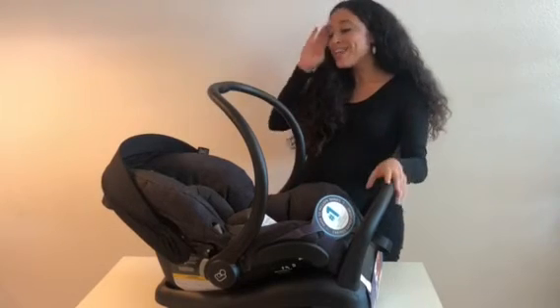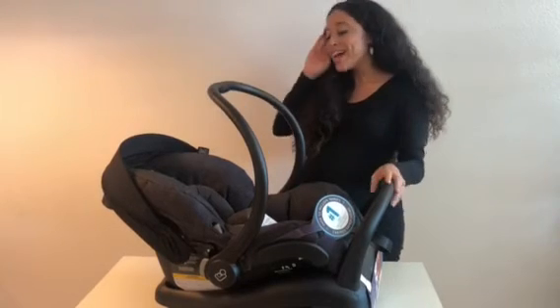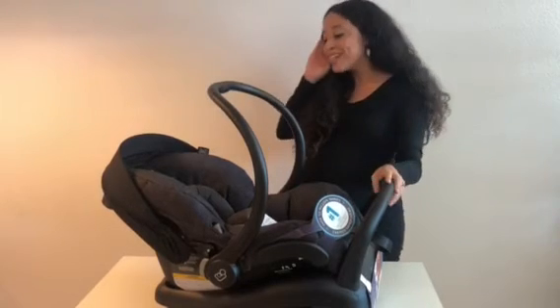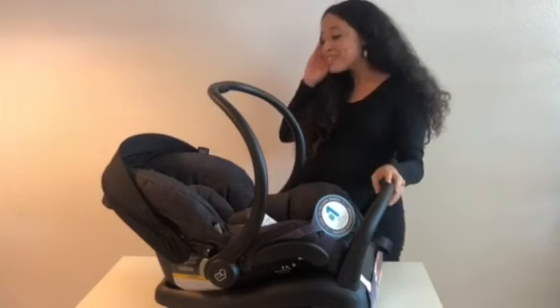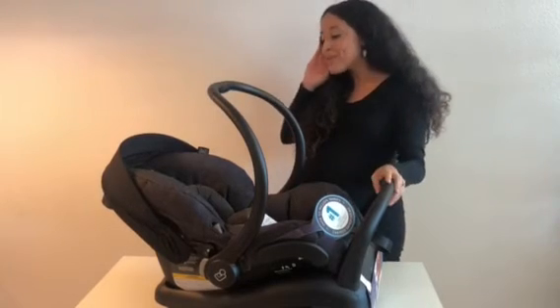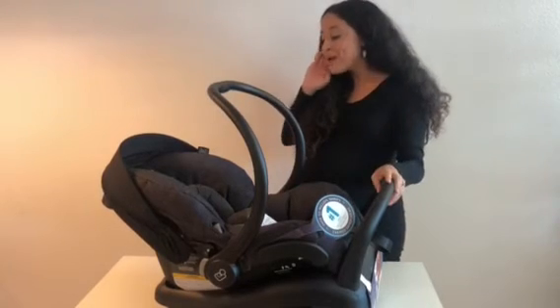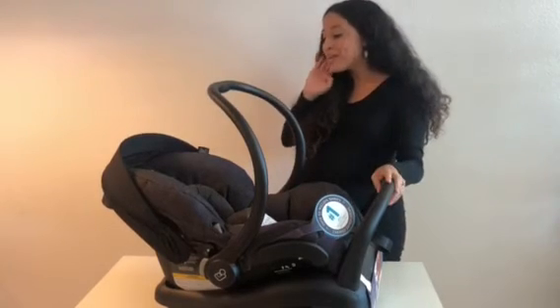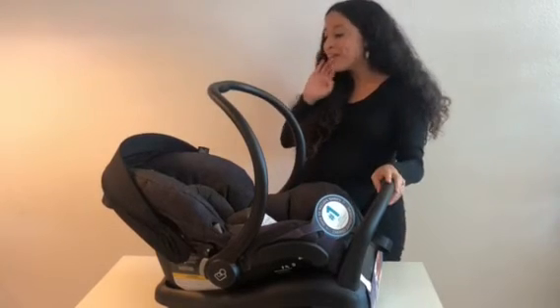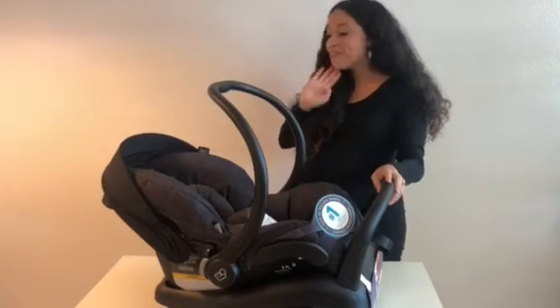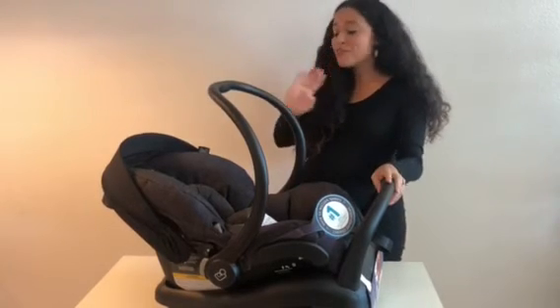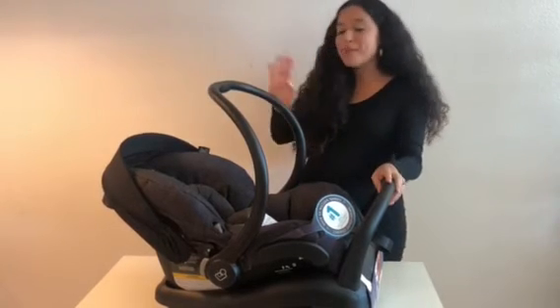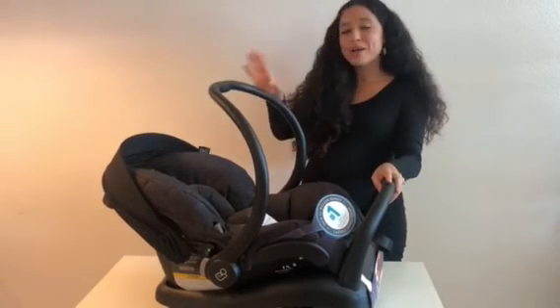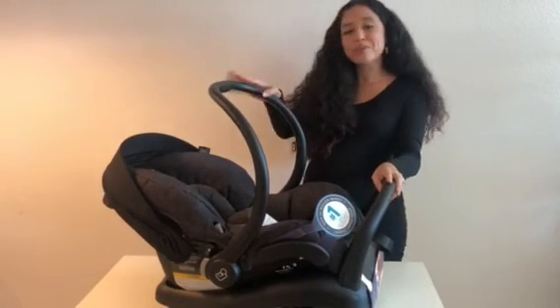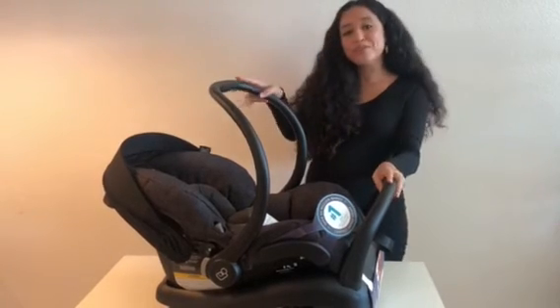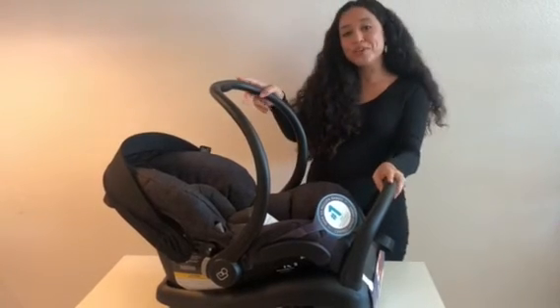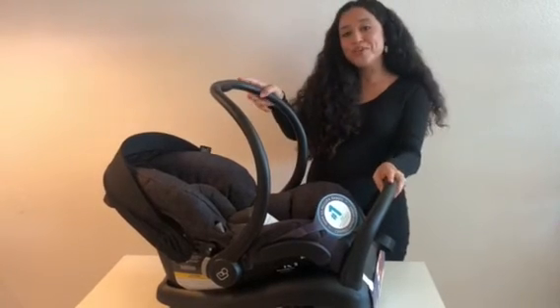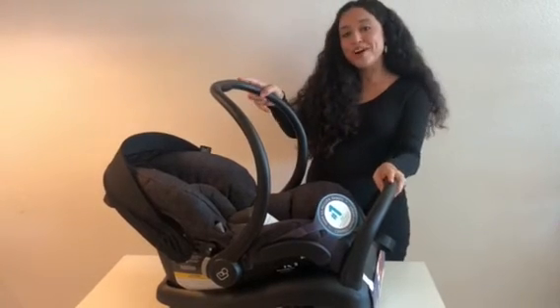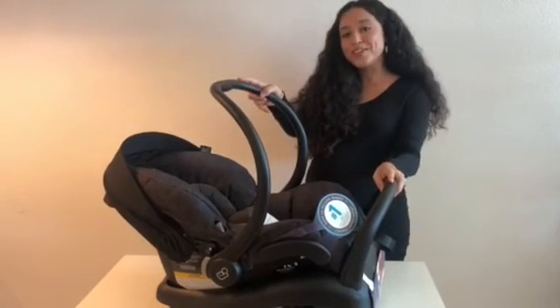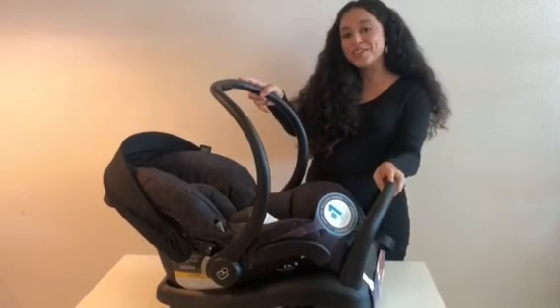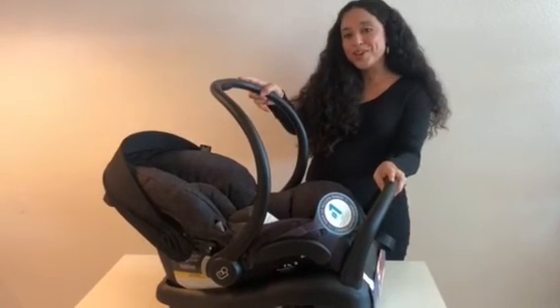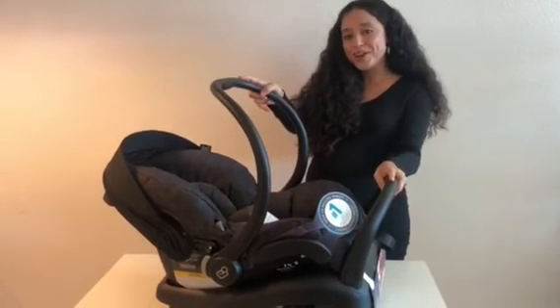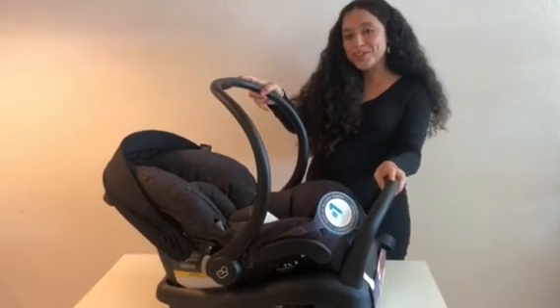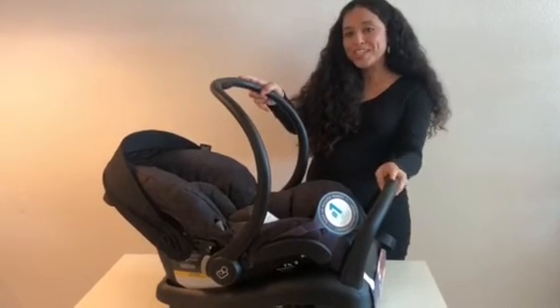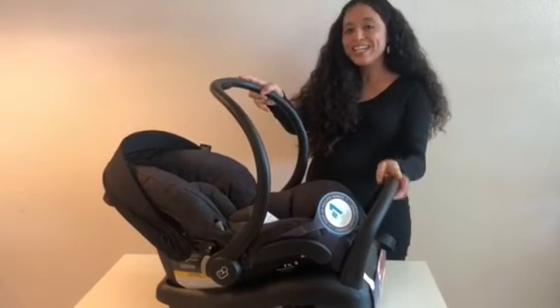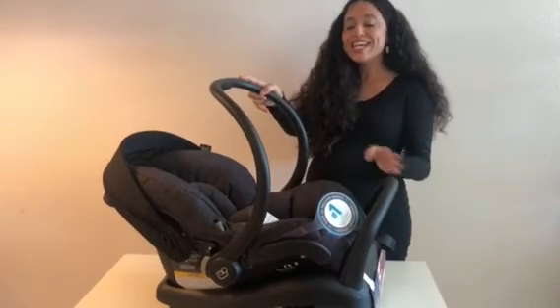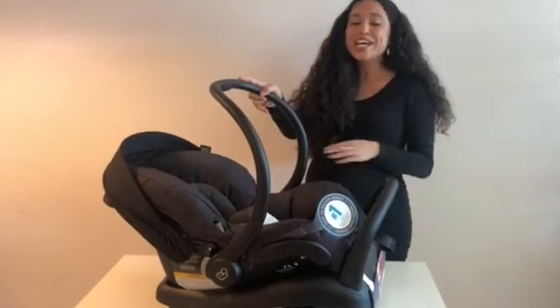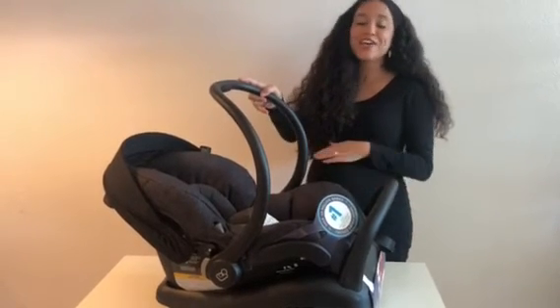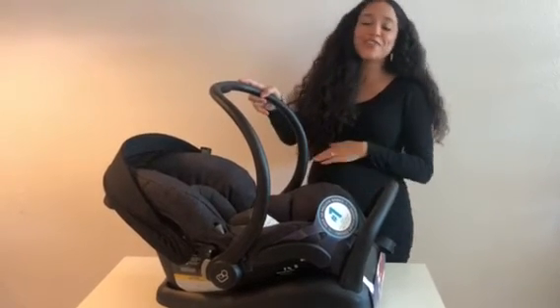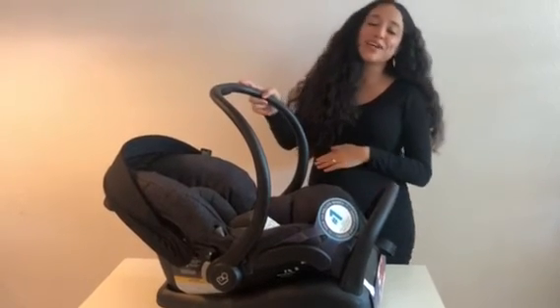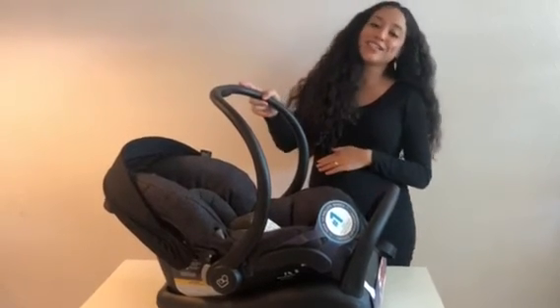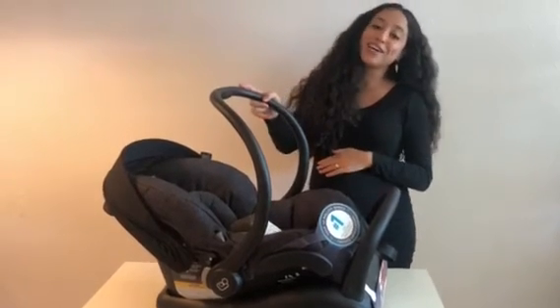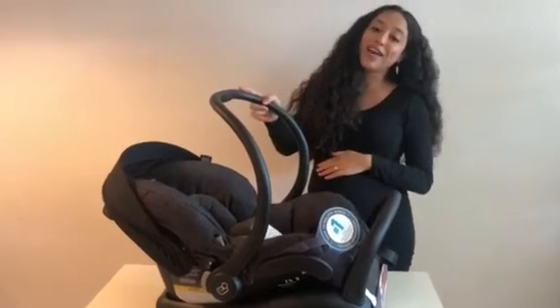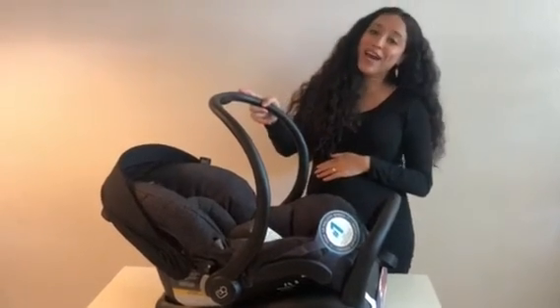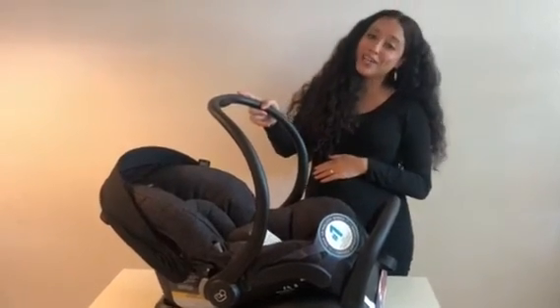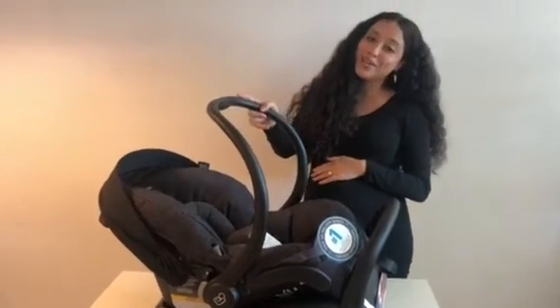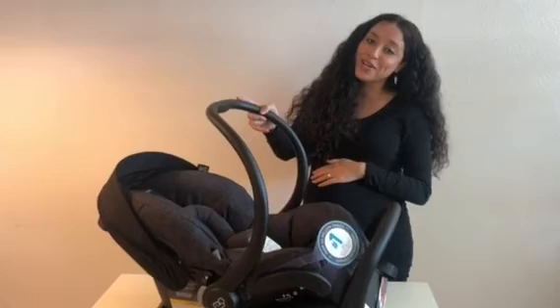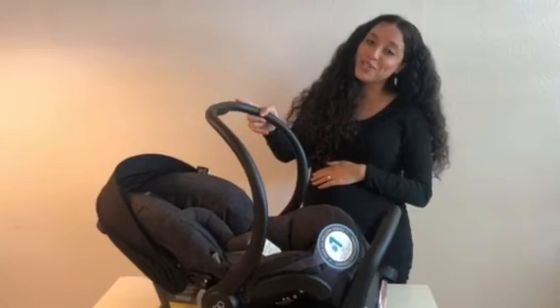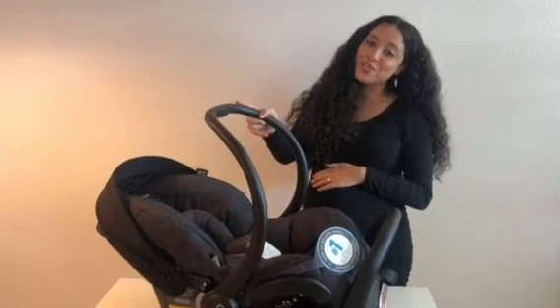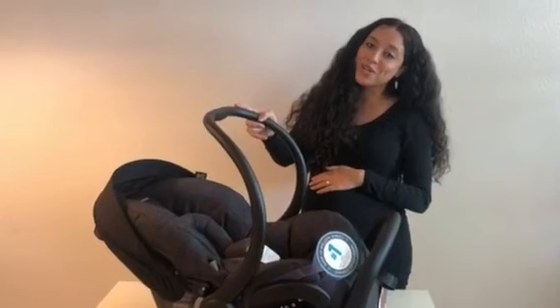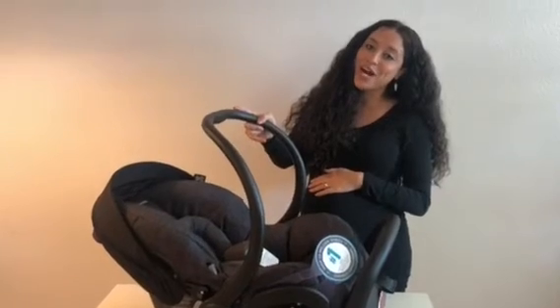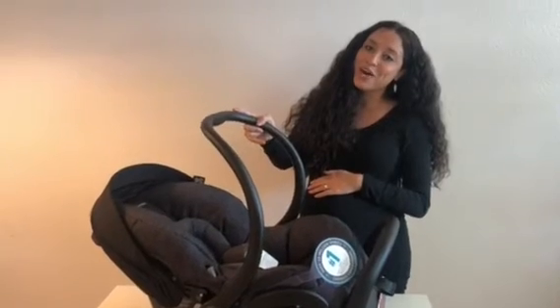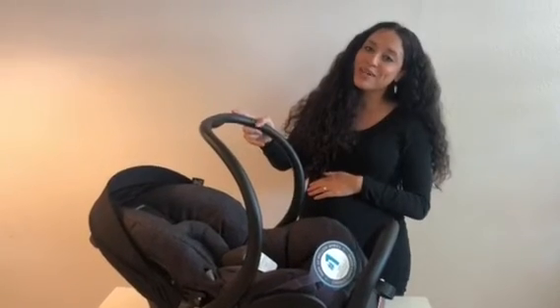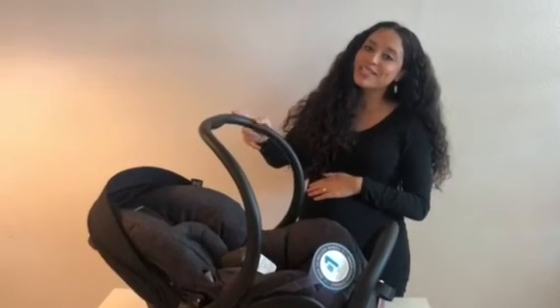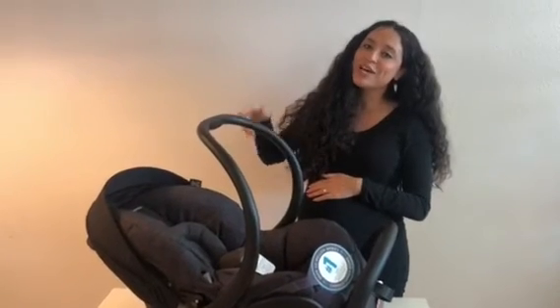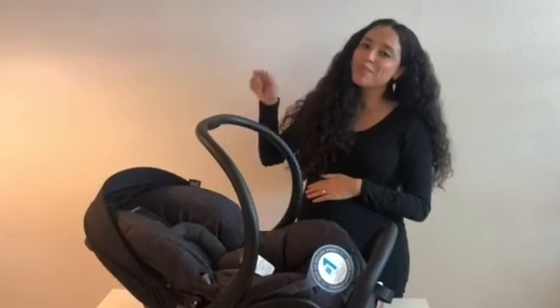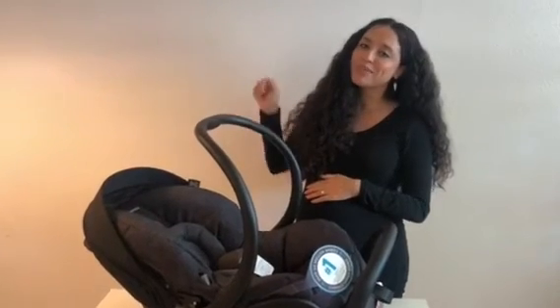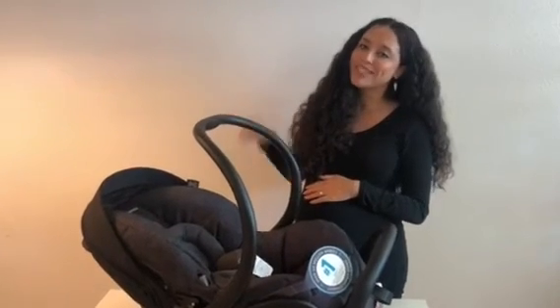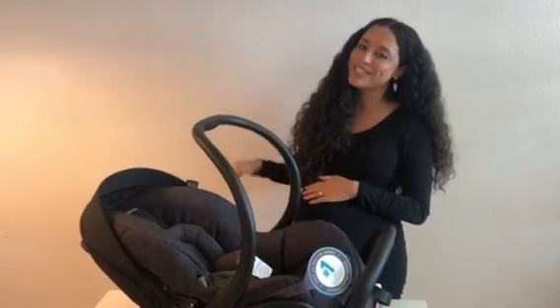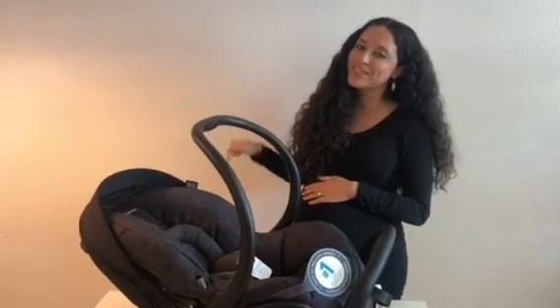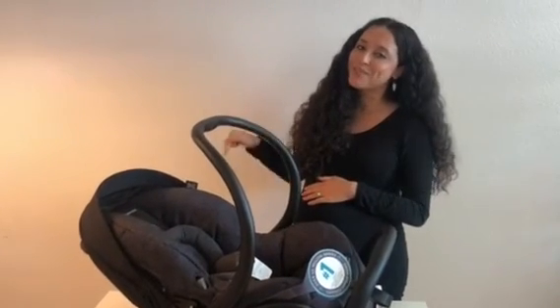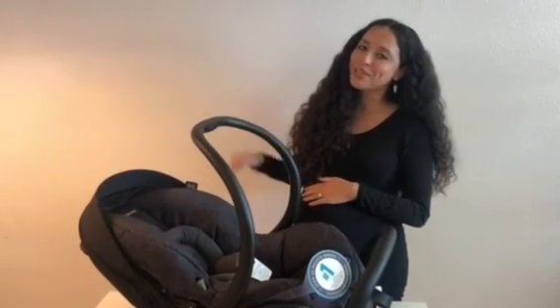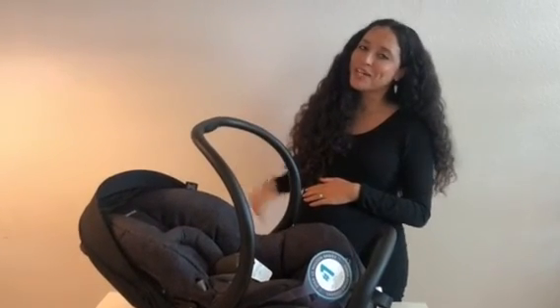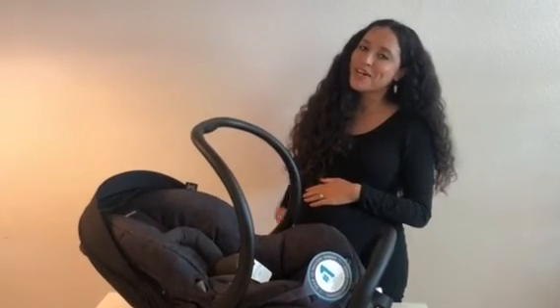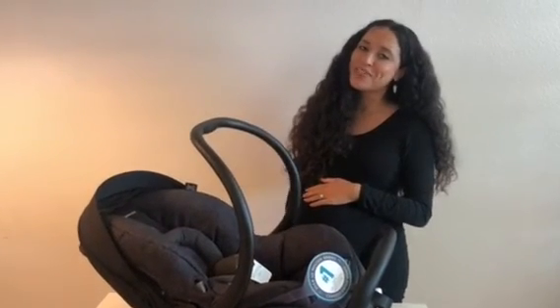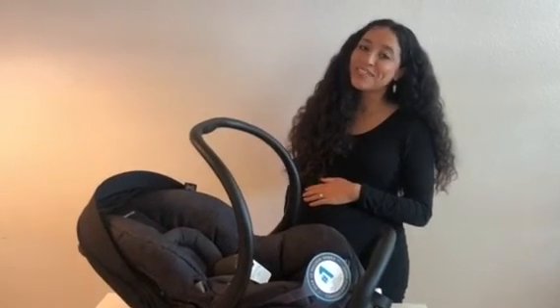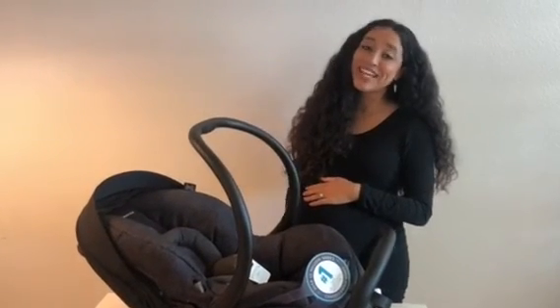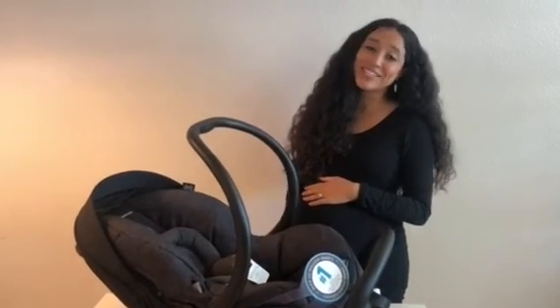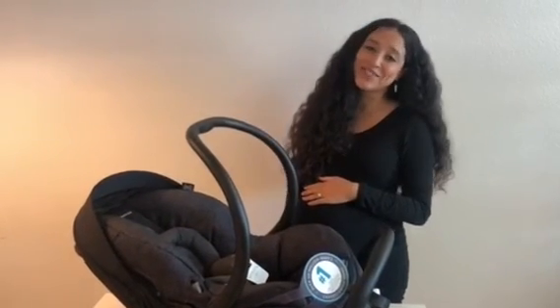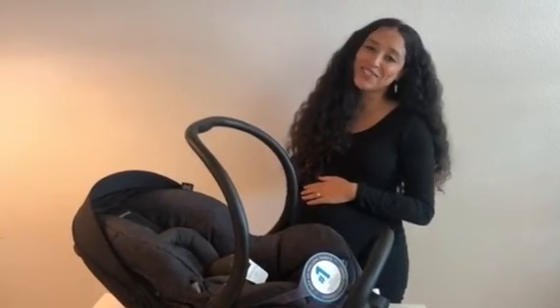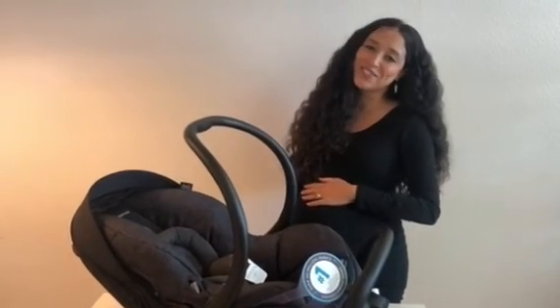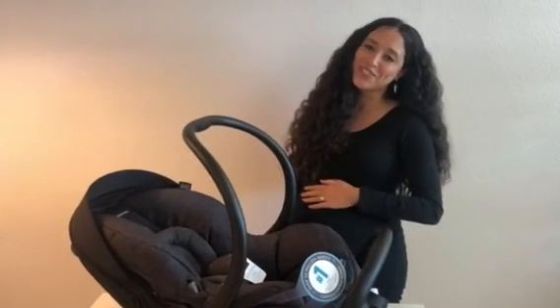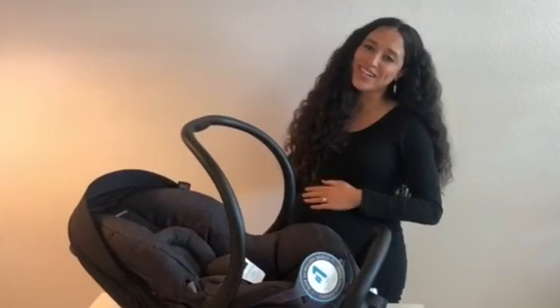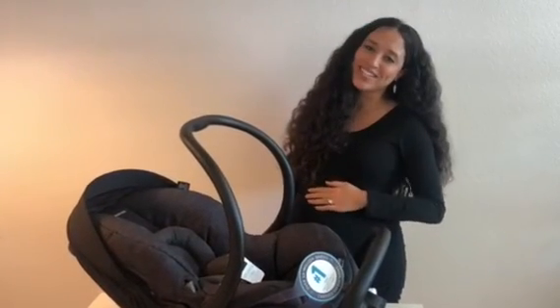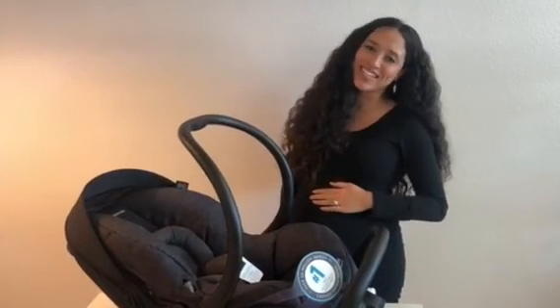That's about it for my review on this car seat. If you guys have any questions or comments please leave them below. Thanks so much for watching!